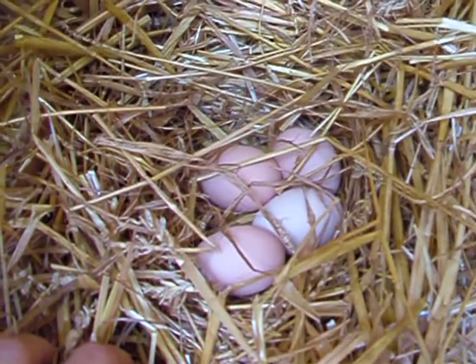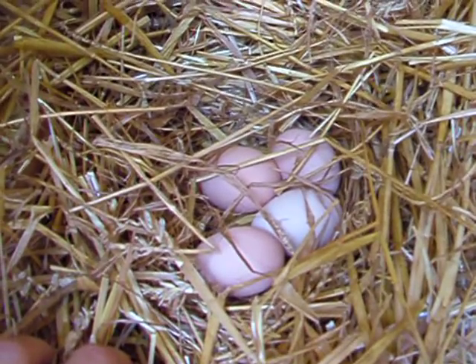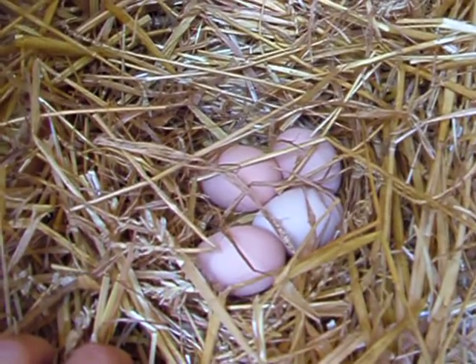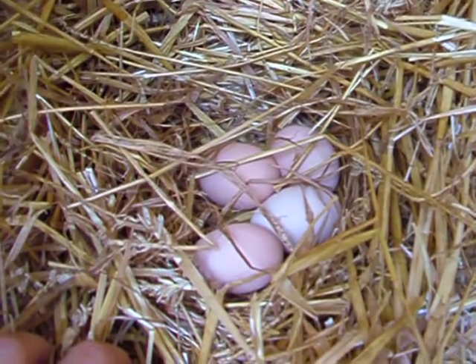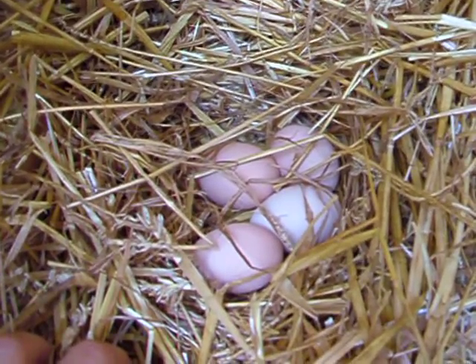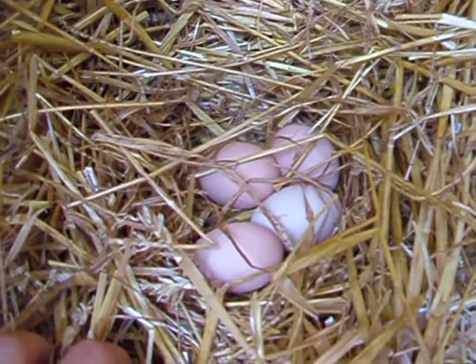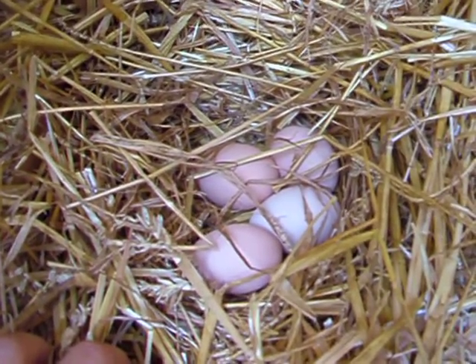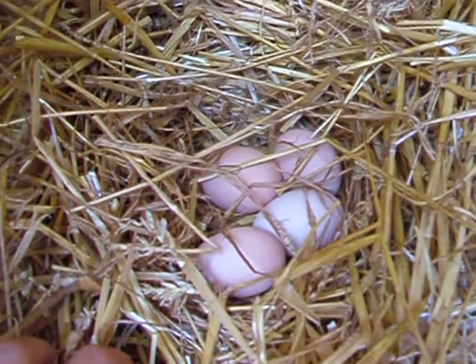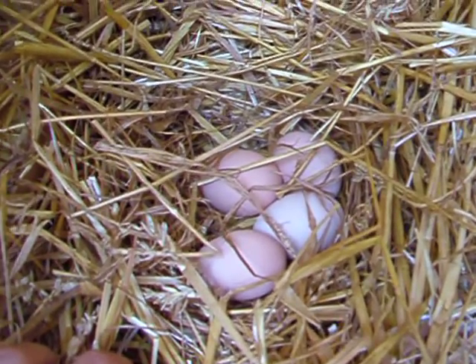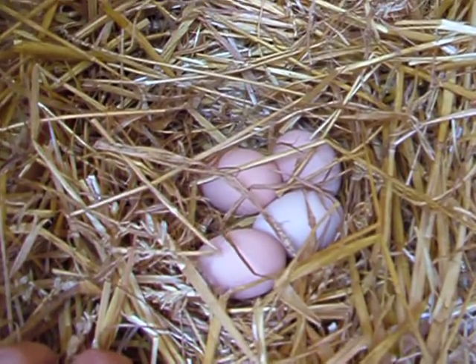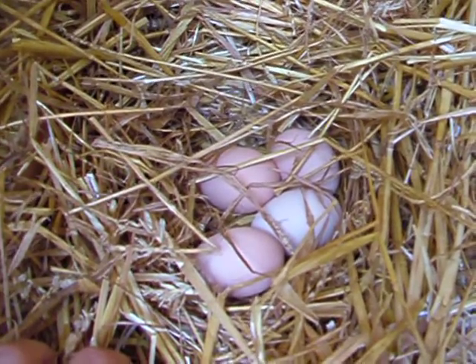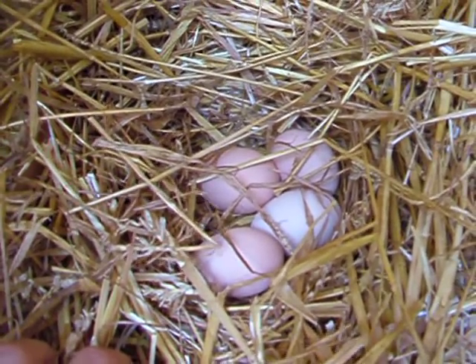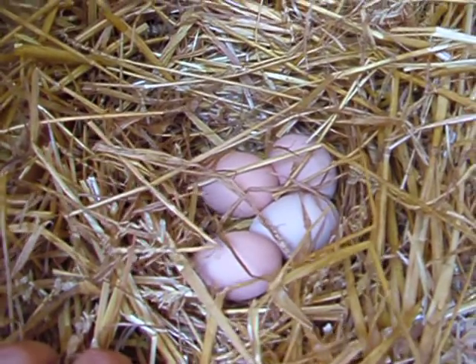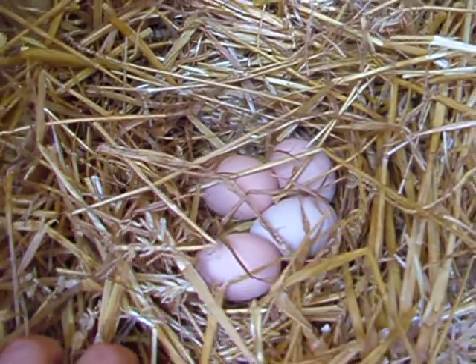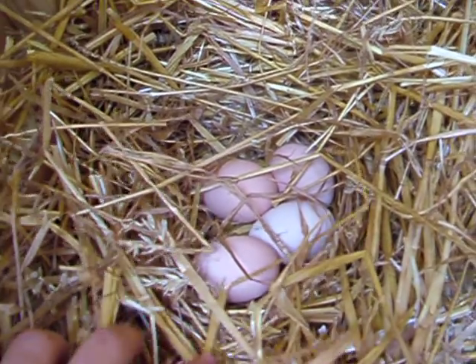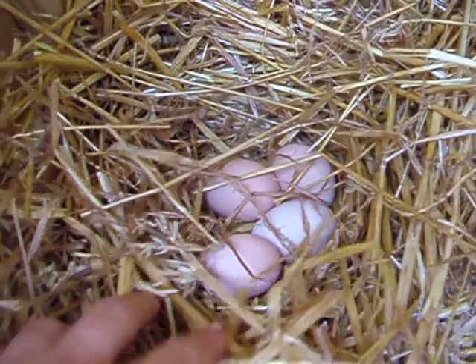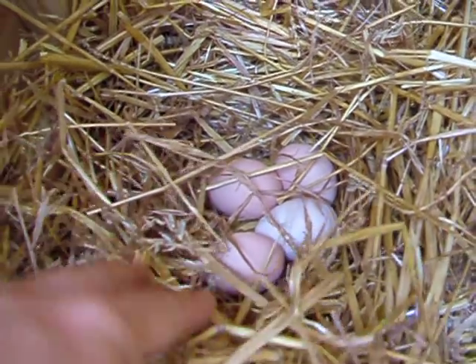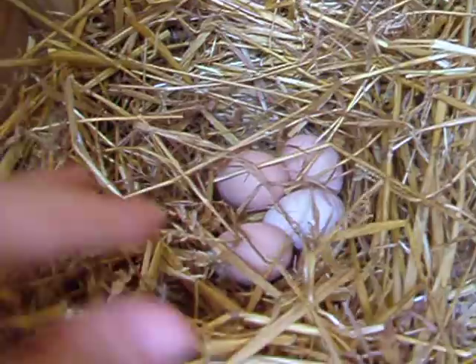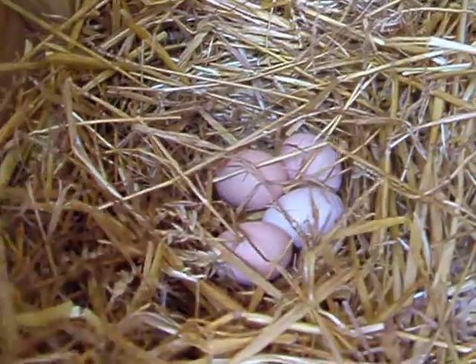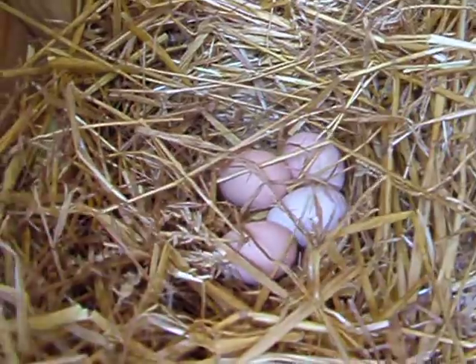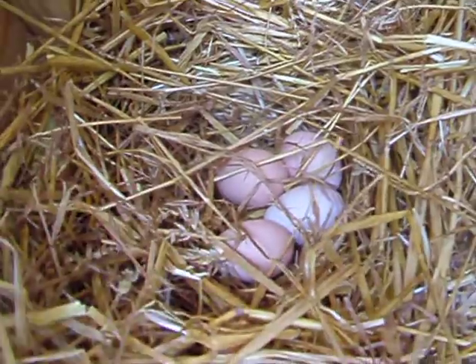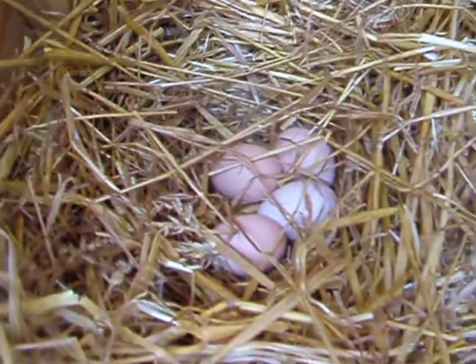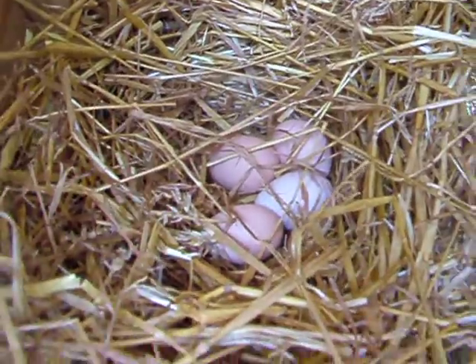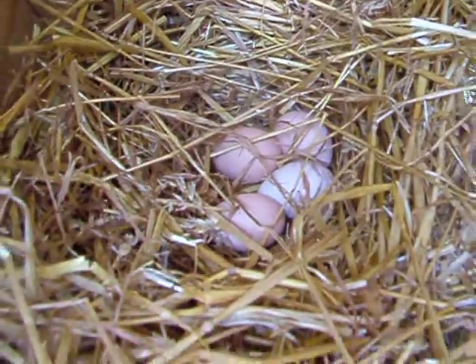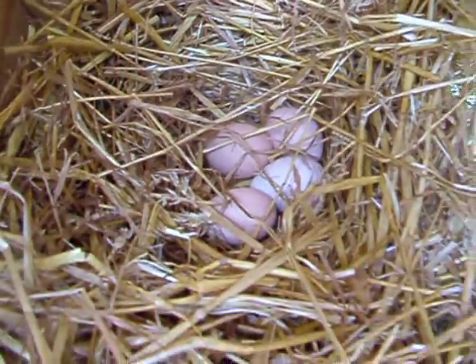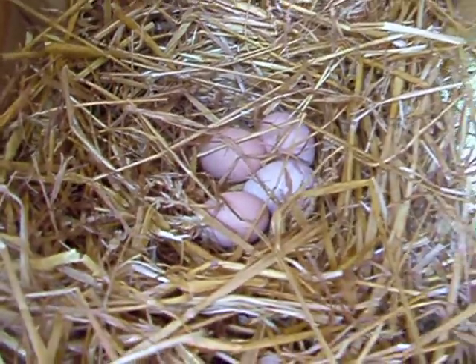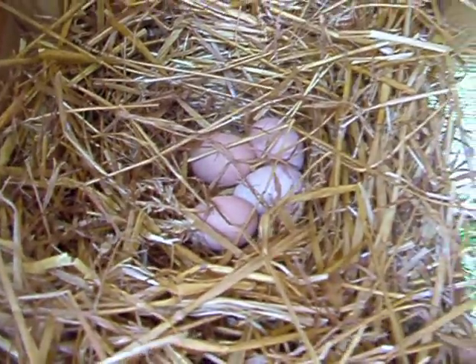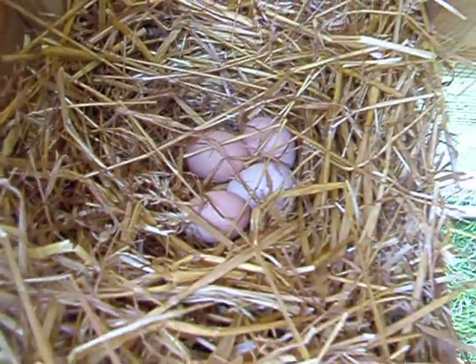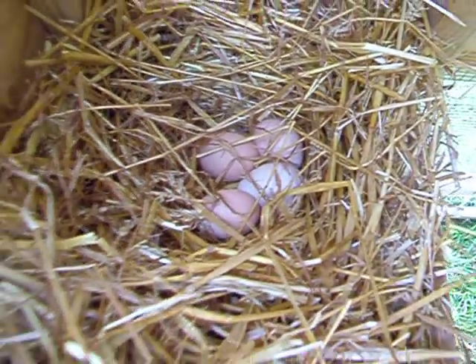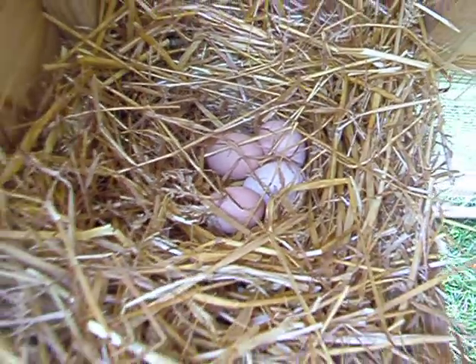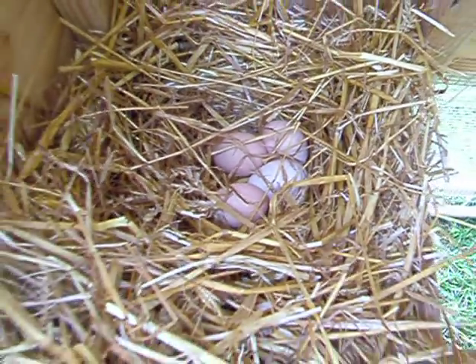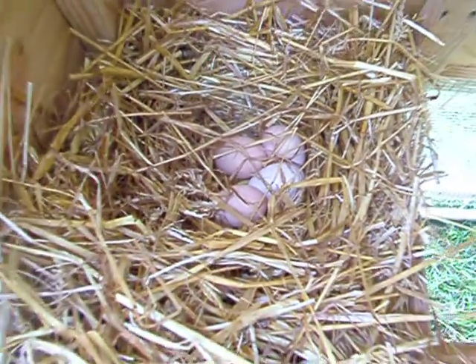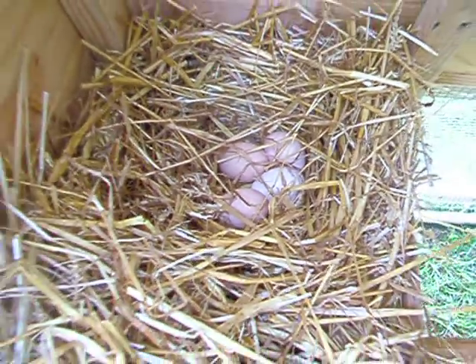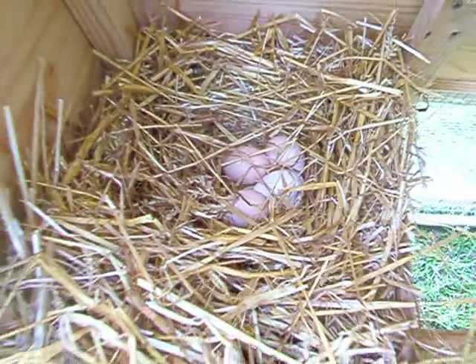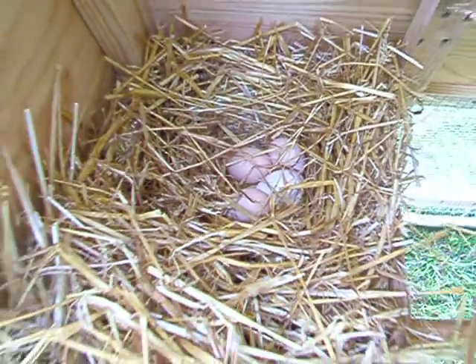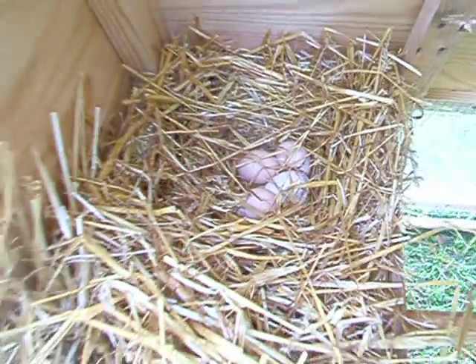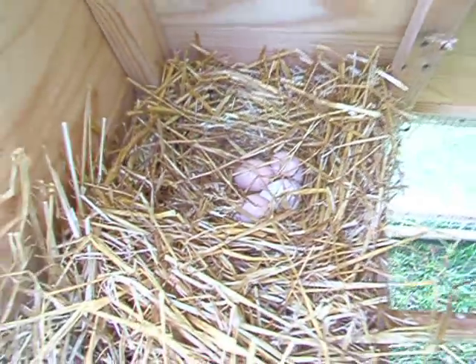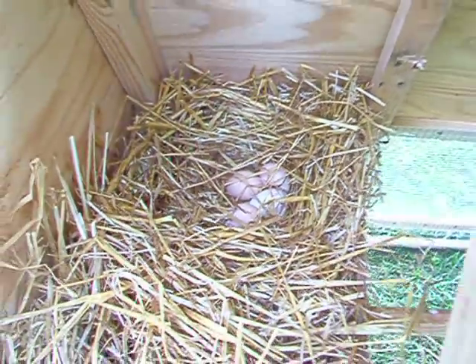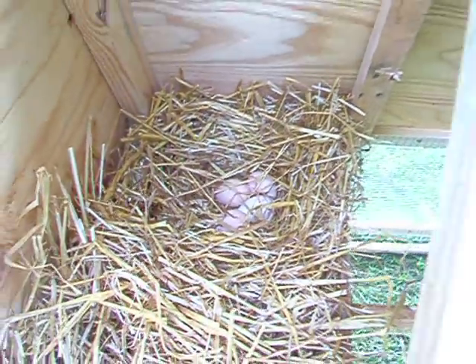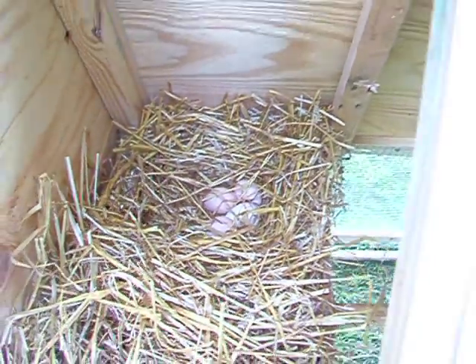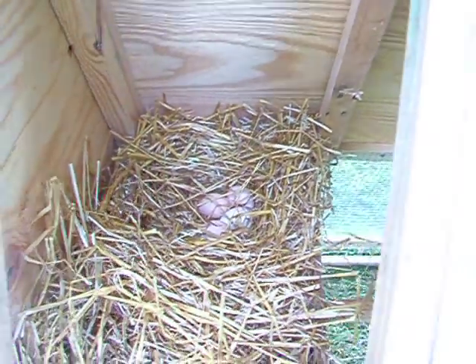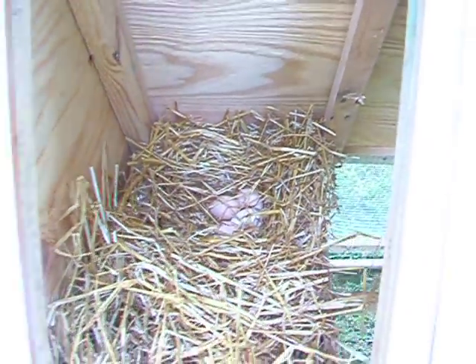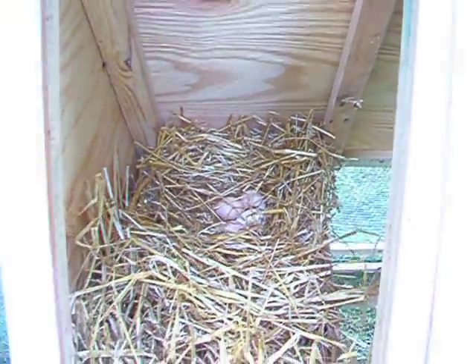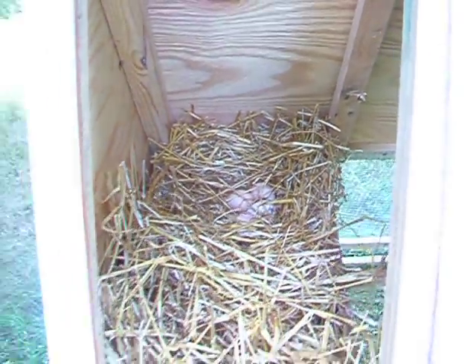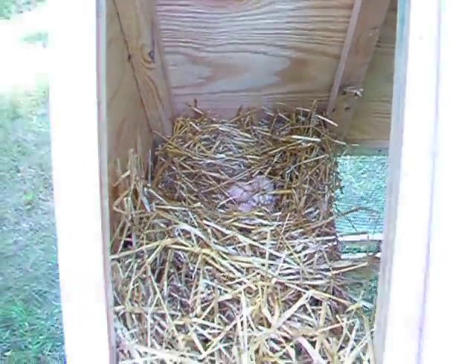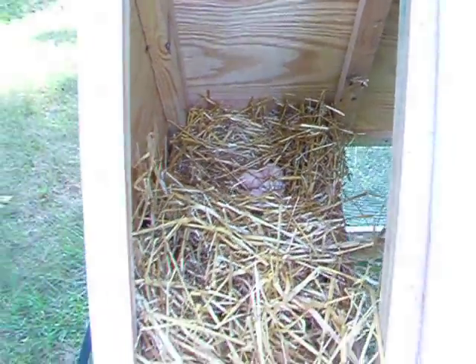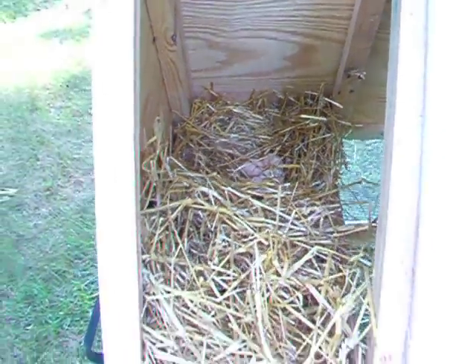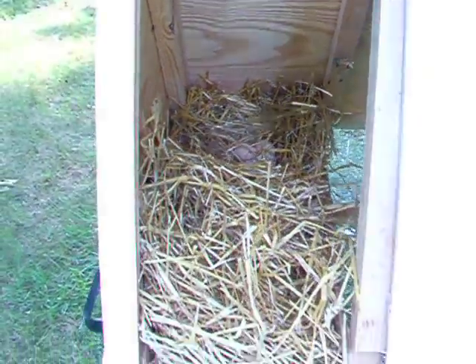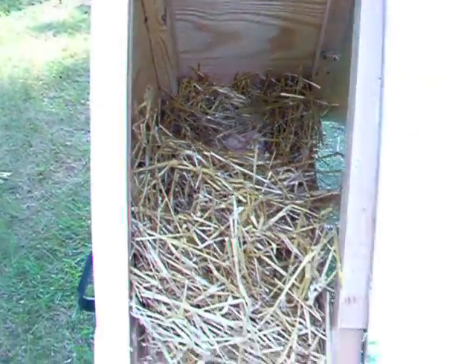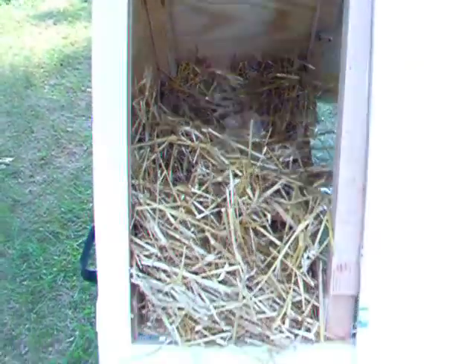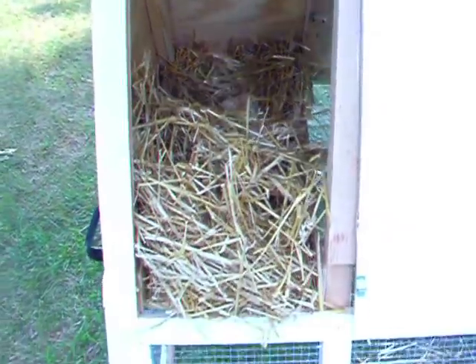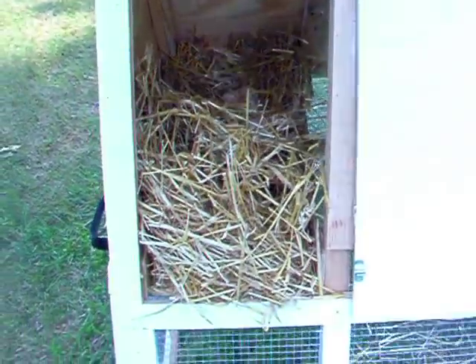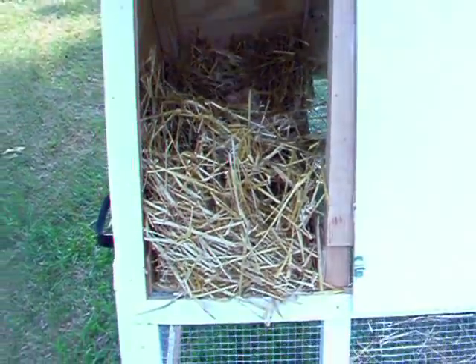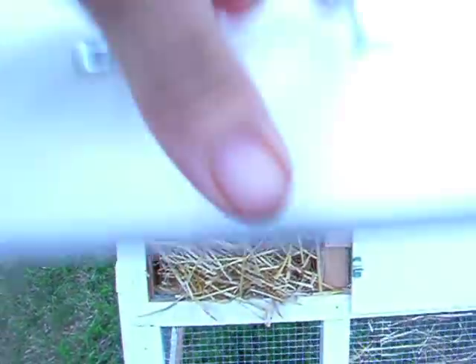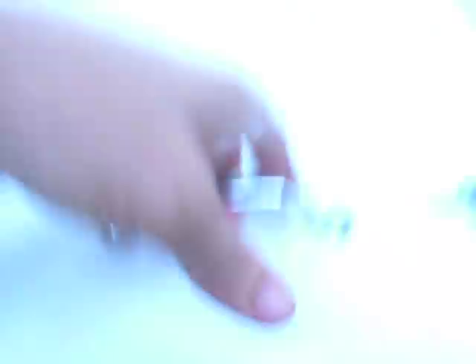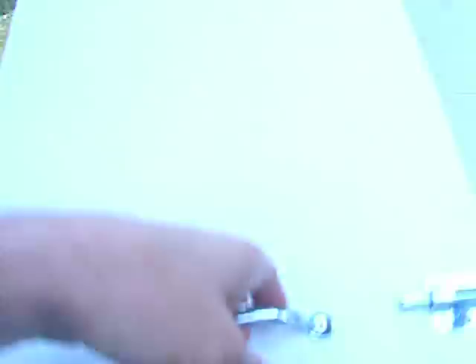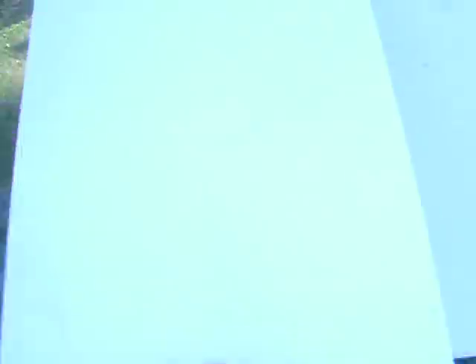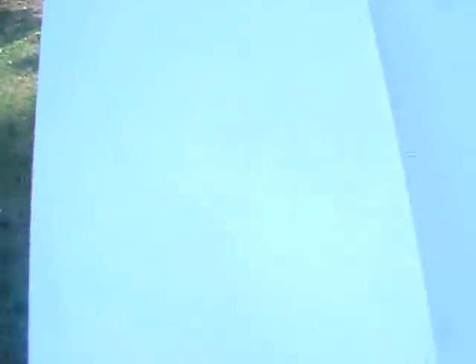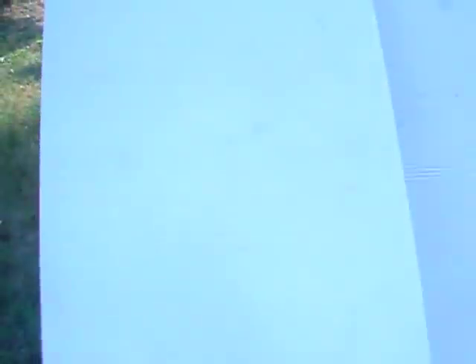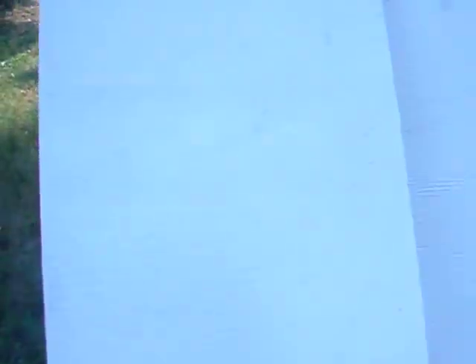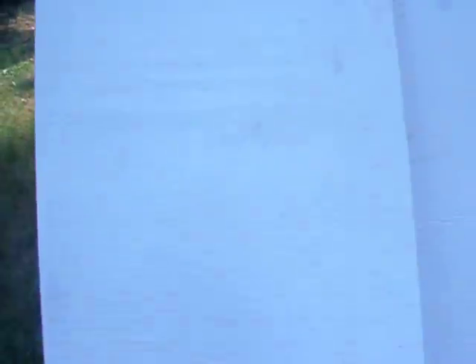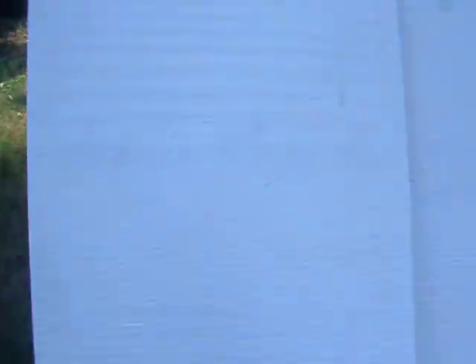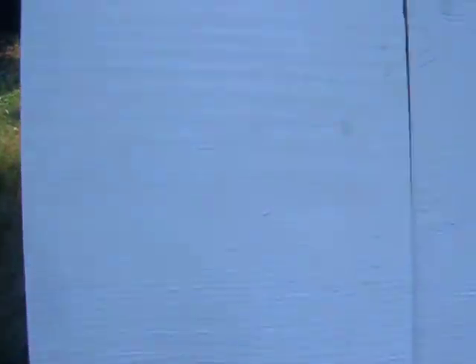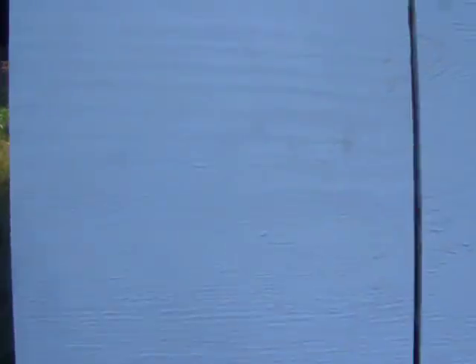Well there it is folks. Build yourself a chicken tractor and enjoy farm fresh eggs.